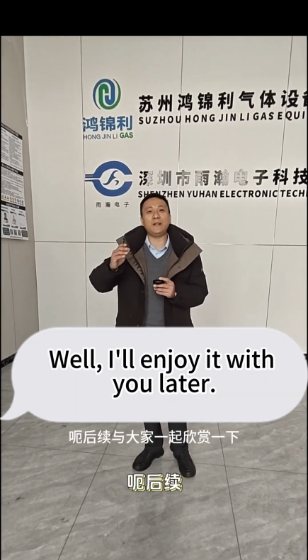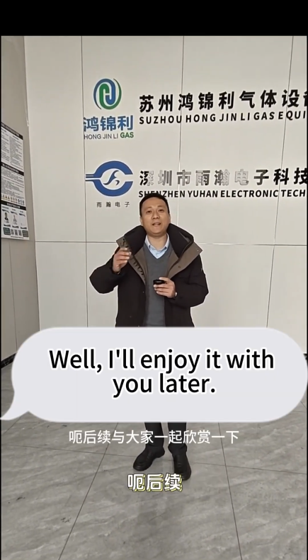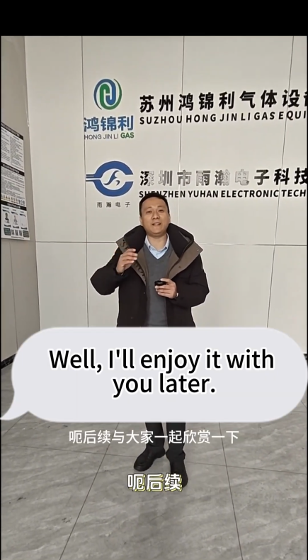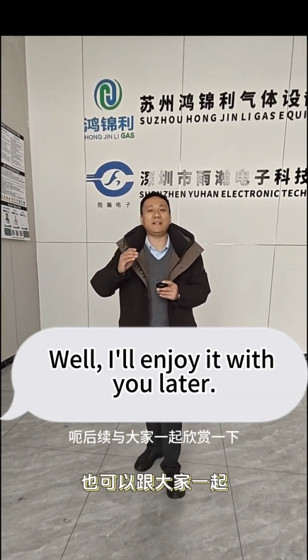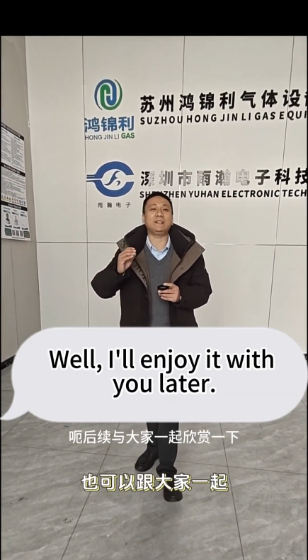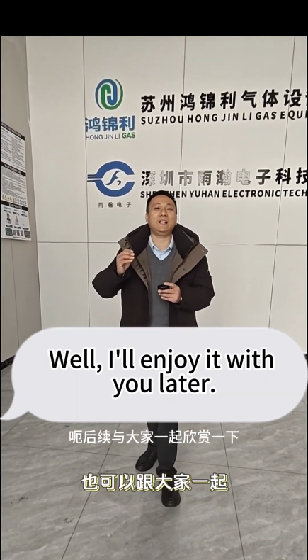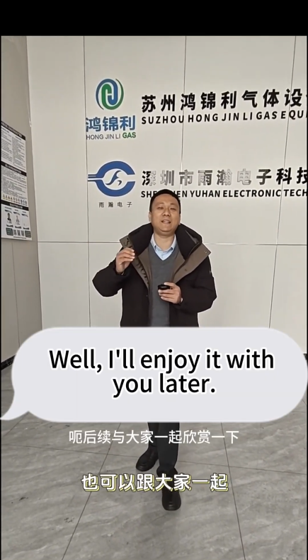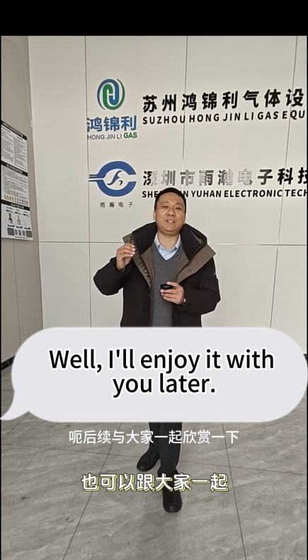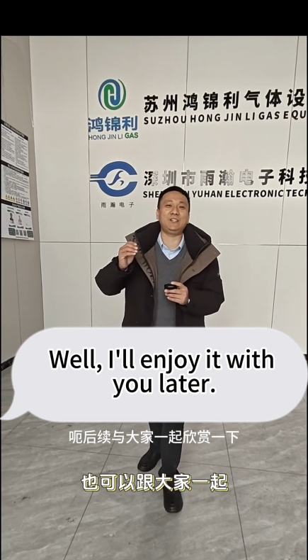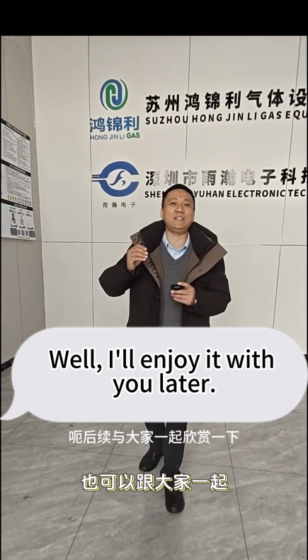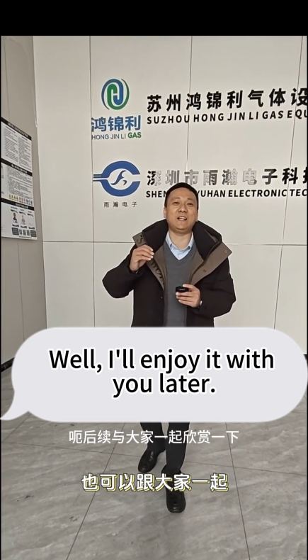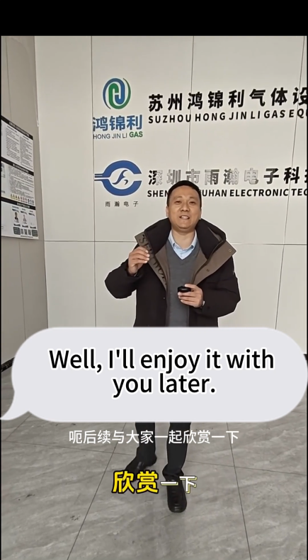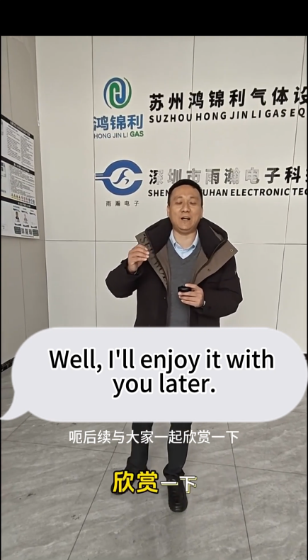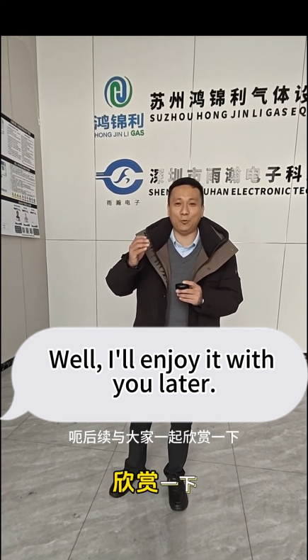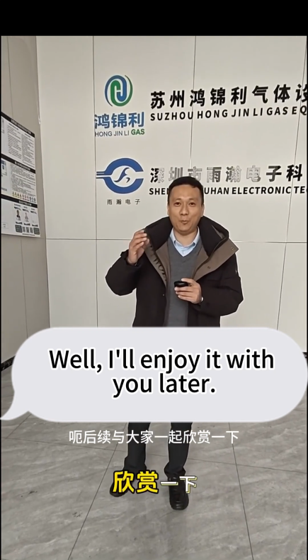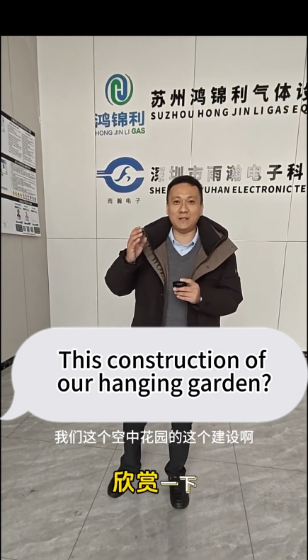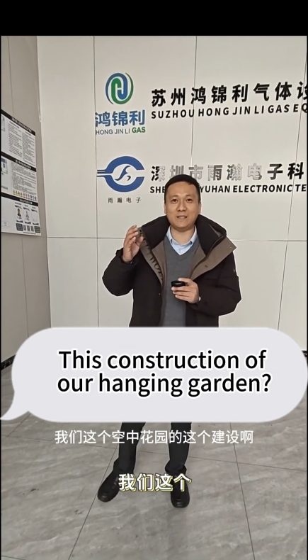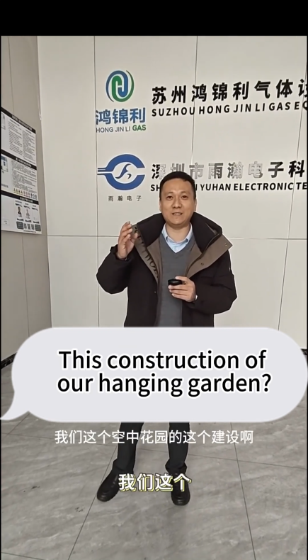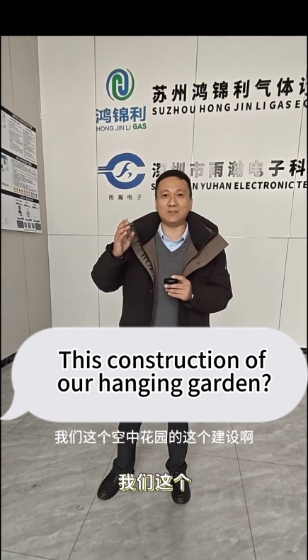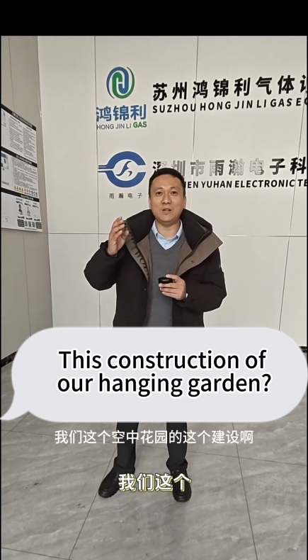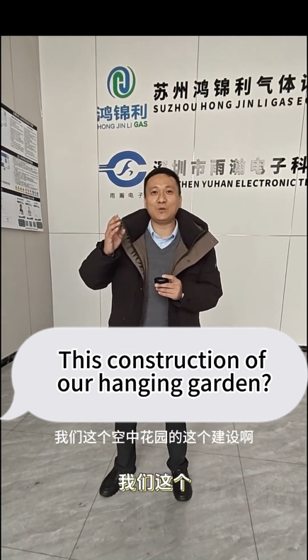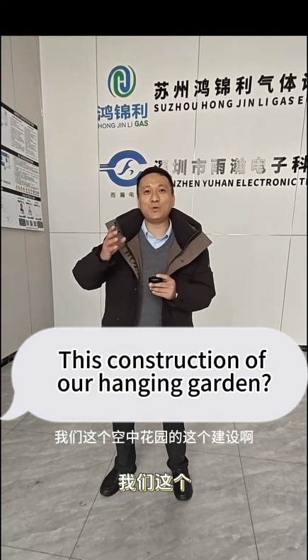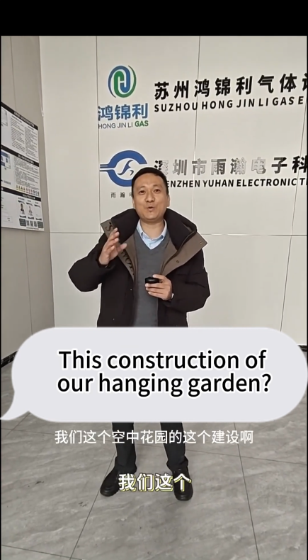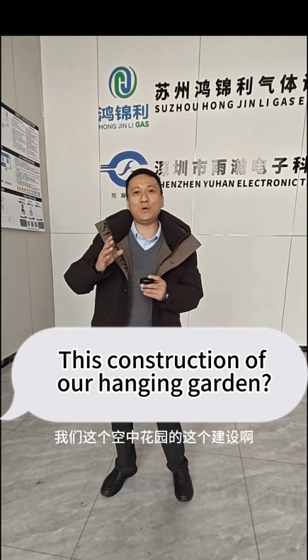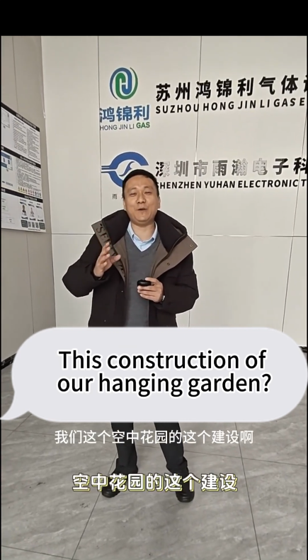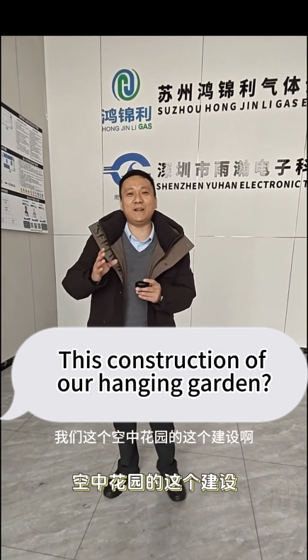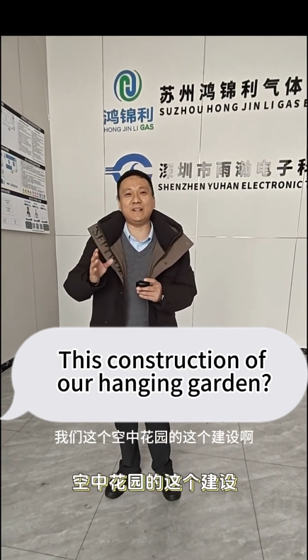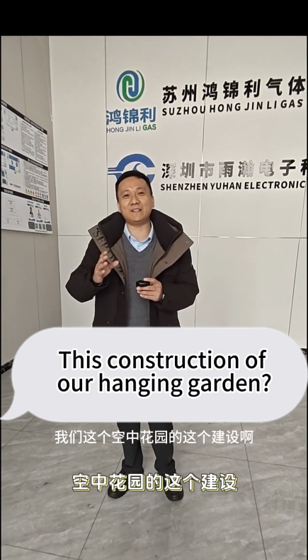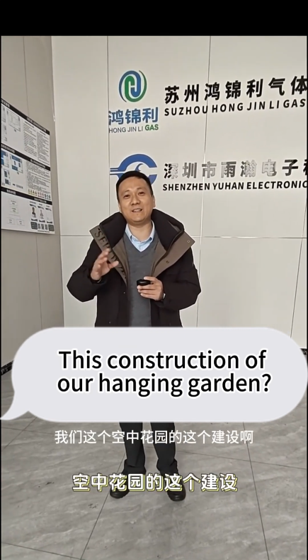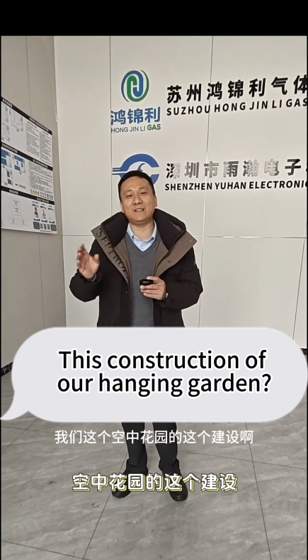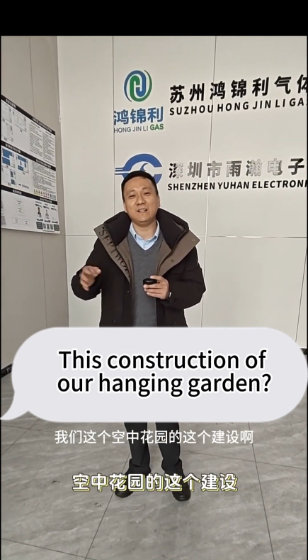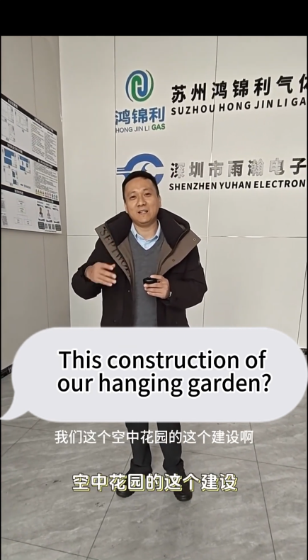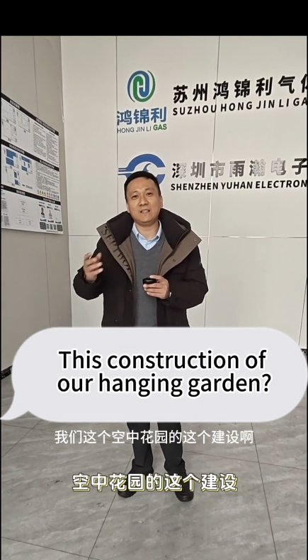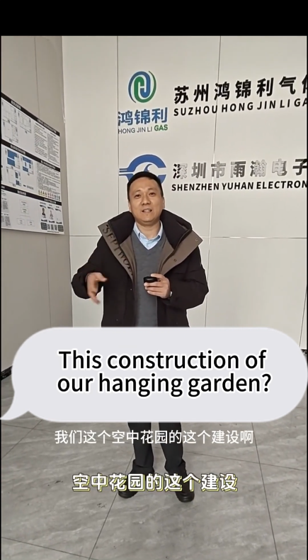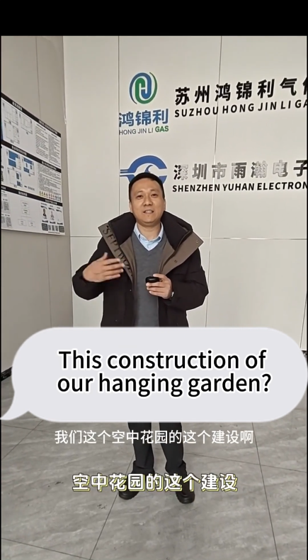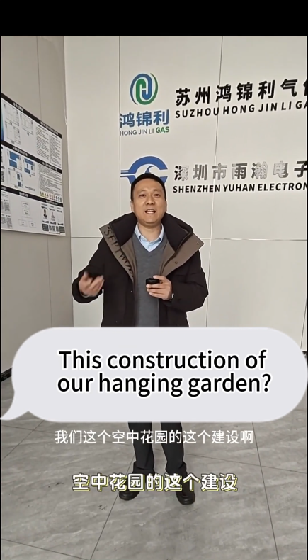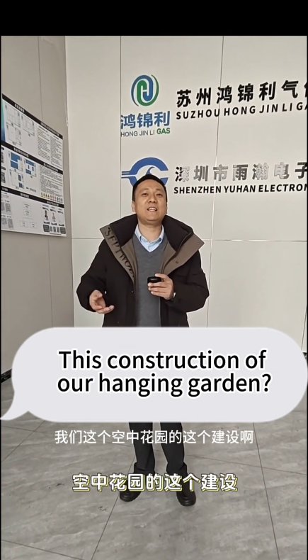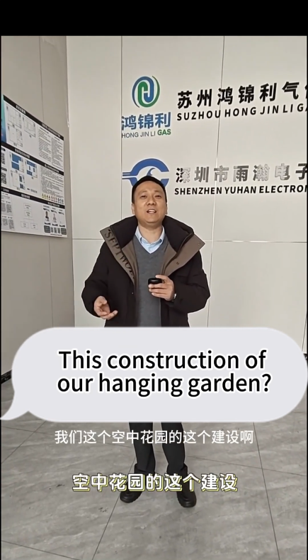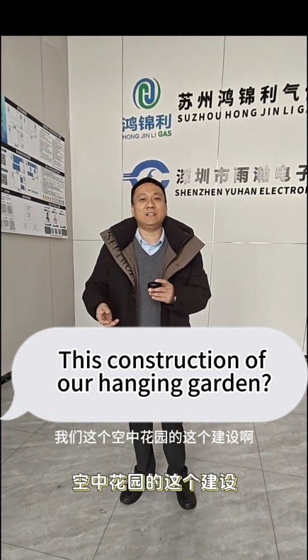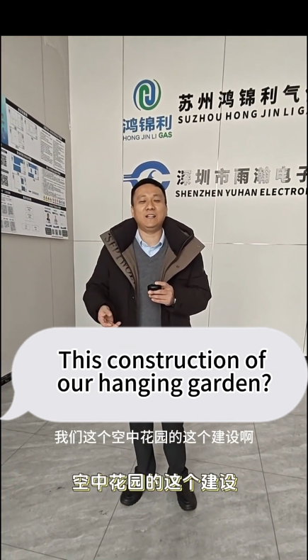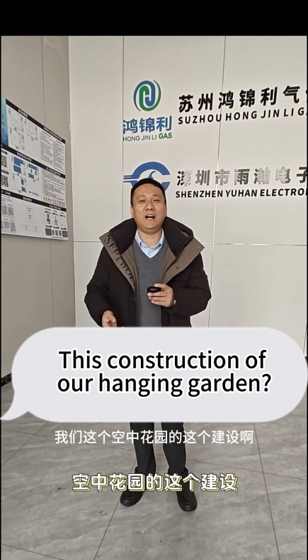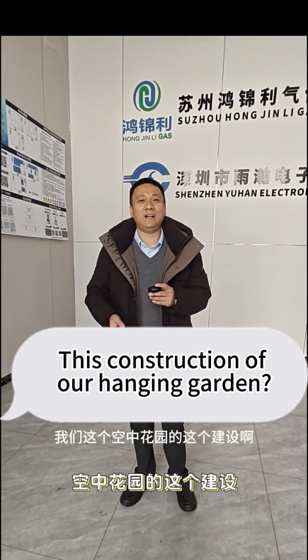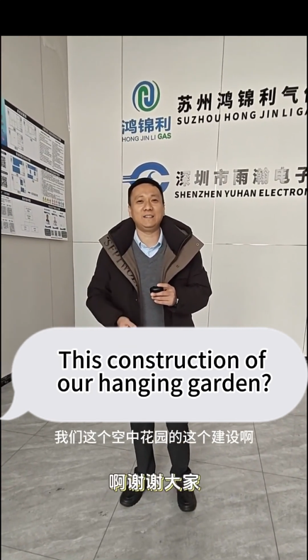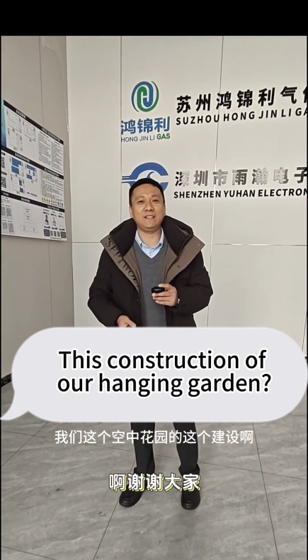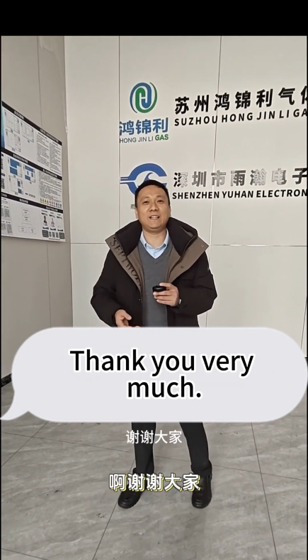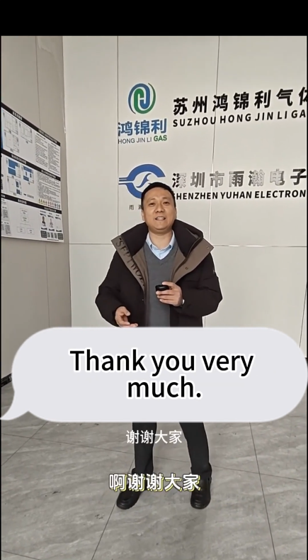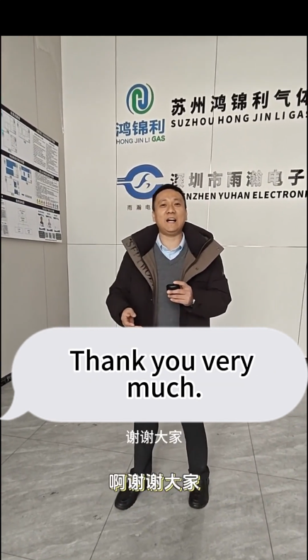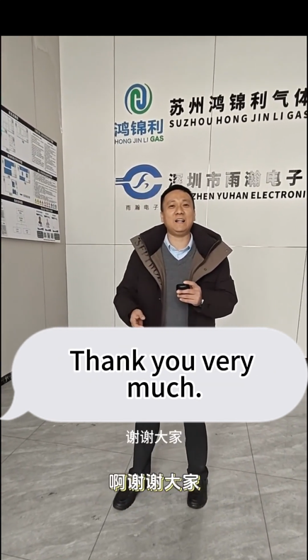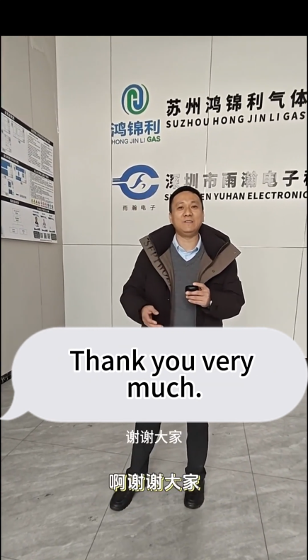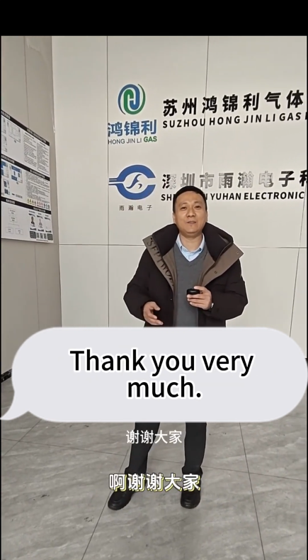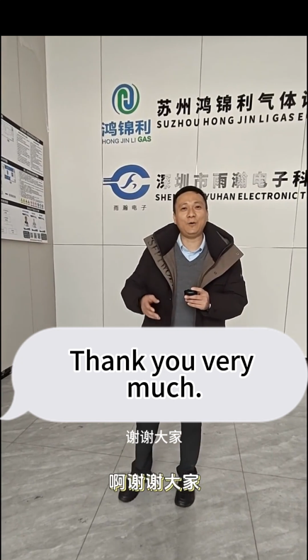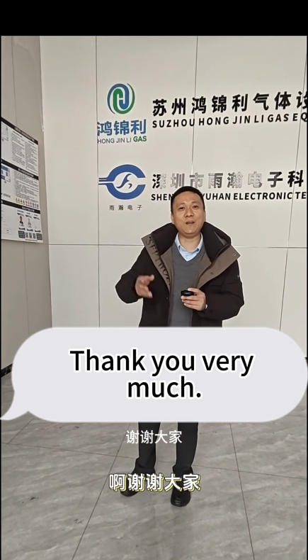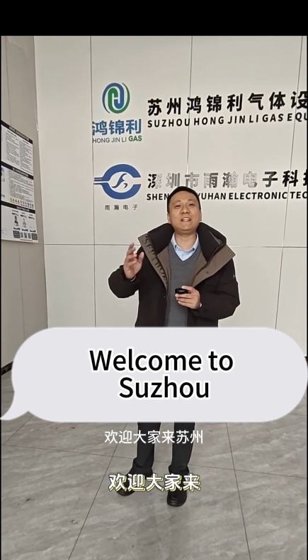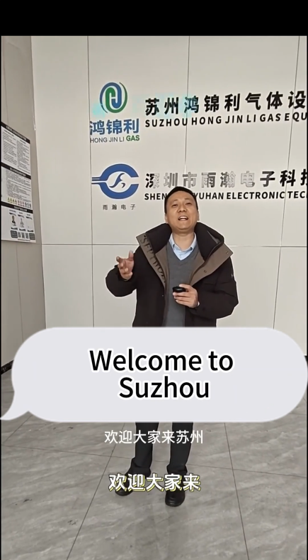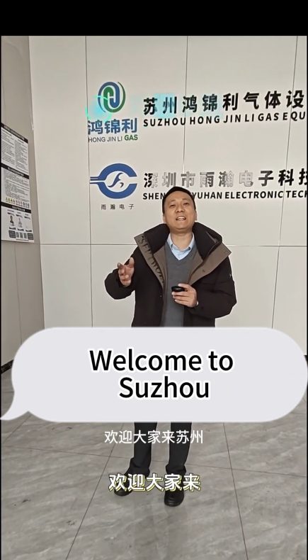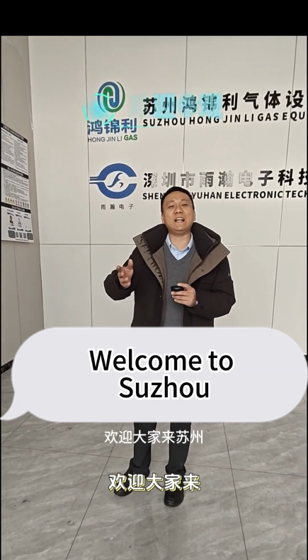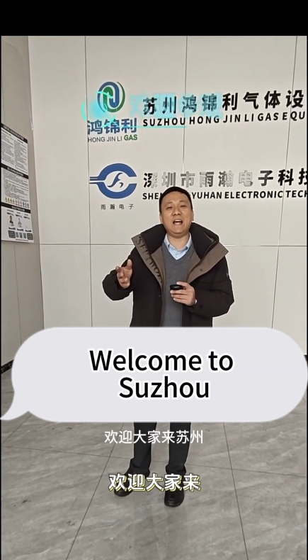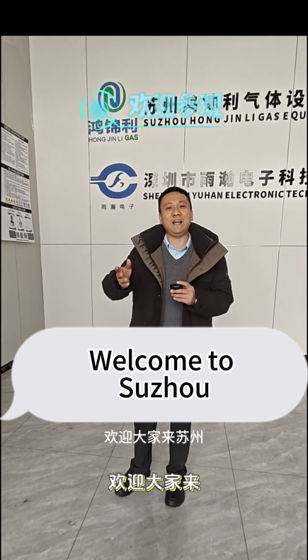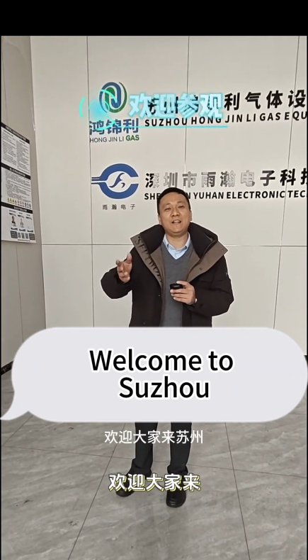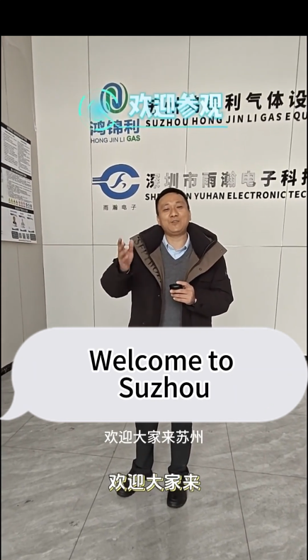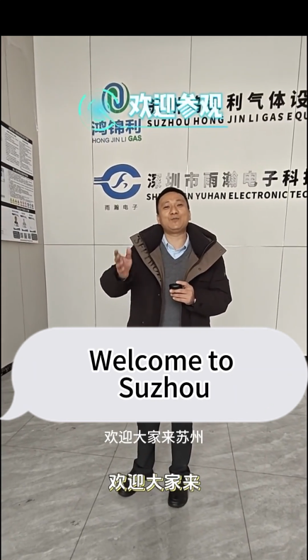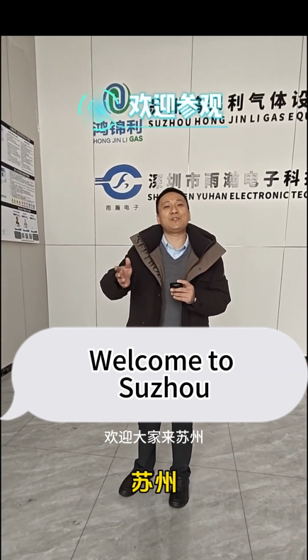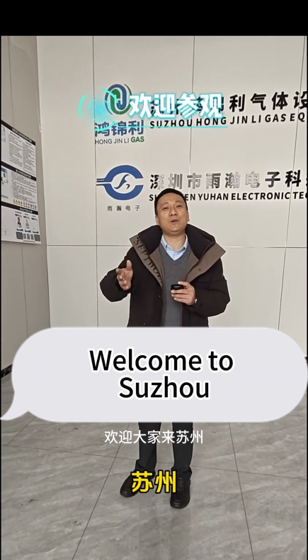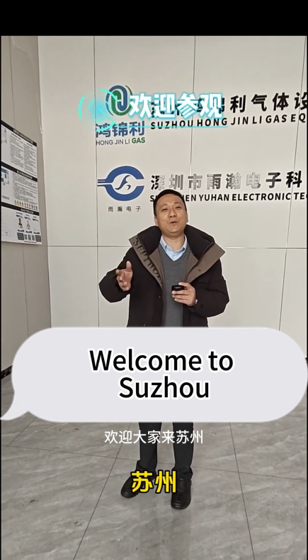The boss's office is on the fourth floor, and there's a little hanging garden on the fourth floor as well. I'll enjoy it with you later — the construction of our hanging garden is quite nice. Thank you very much, welcome to Suzhou.